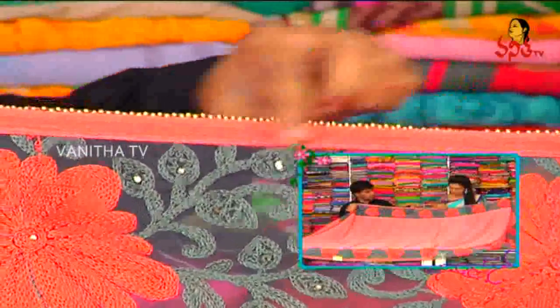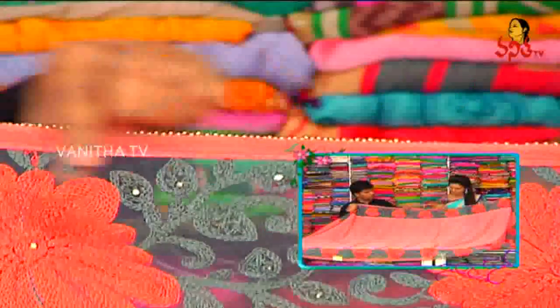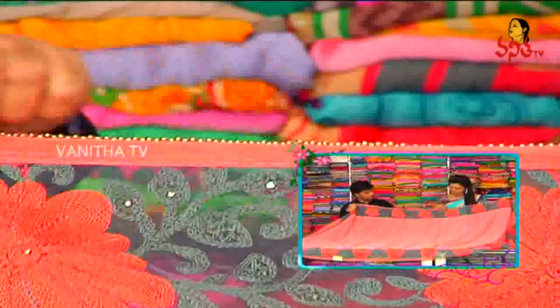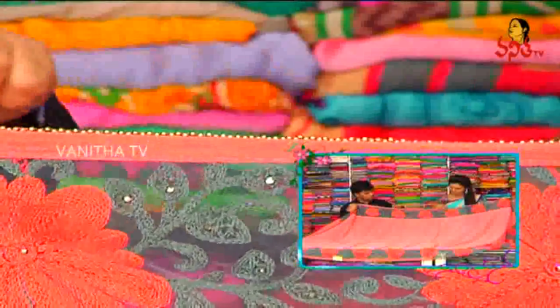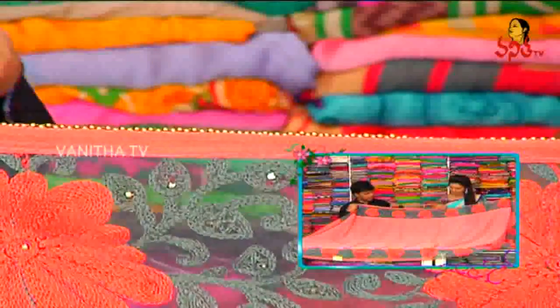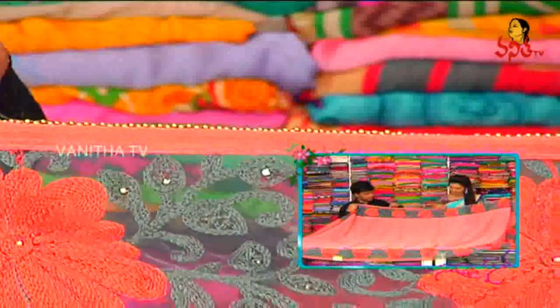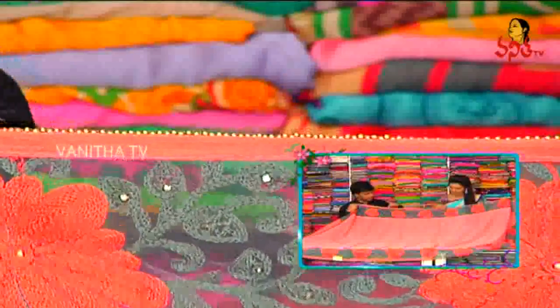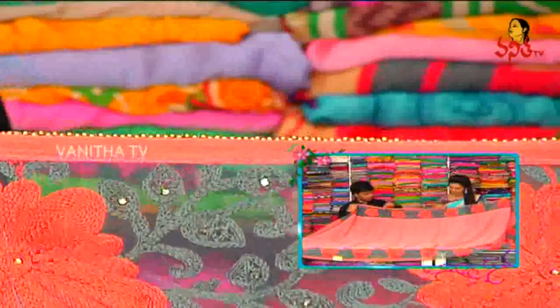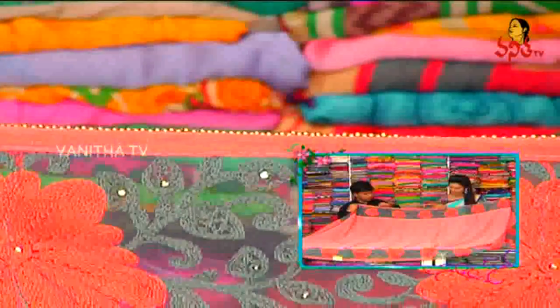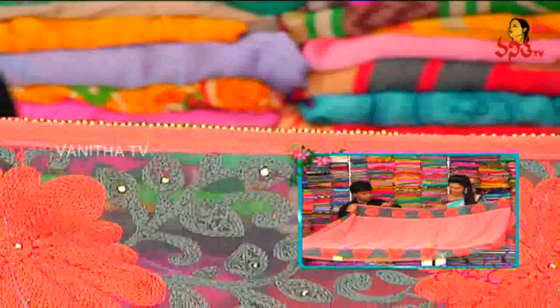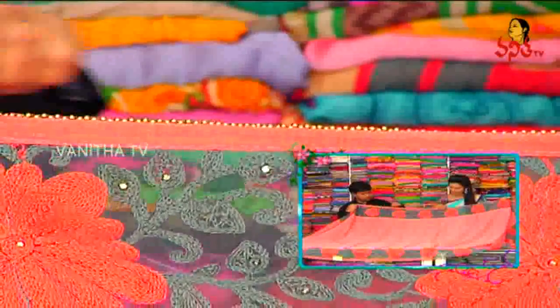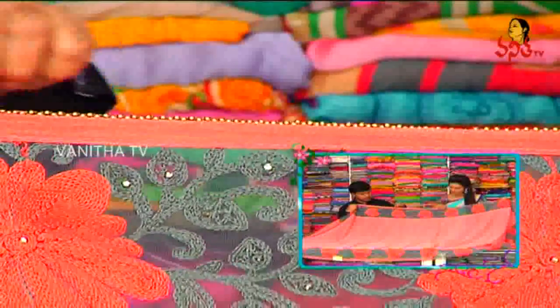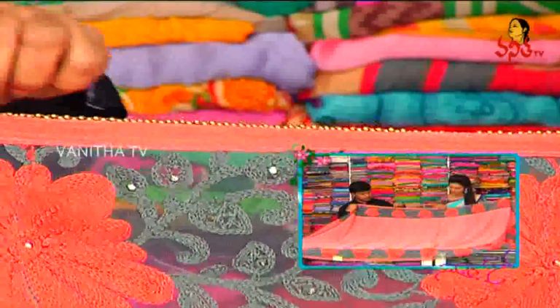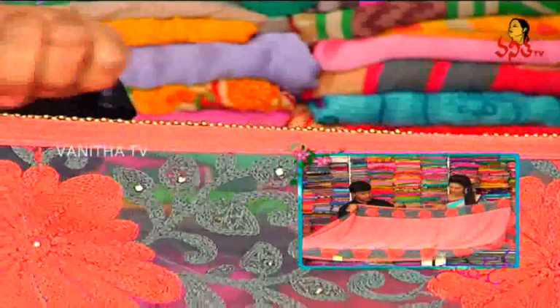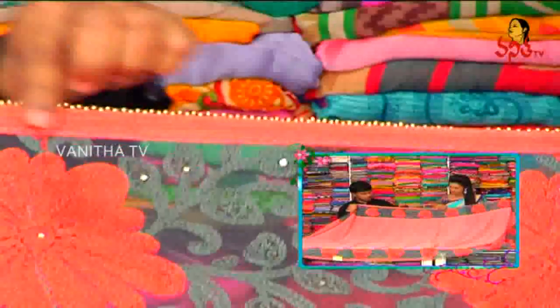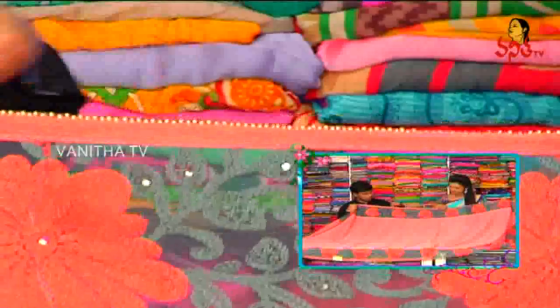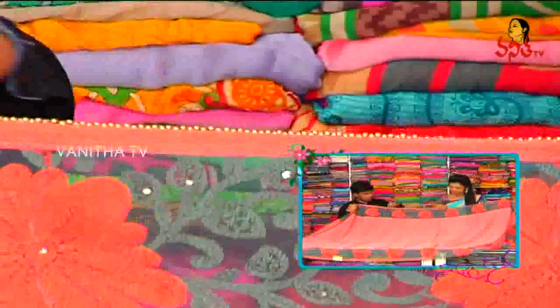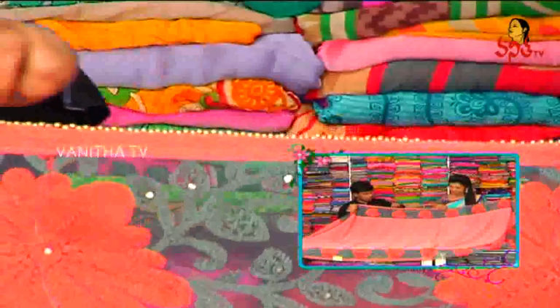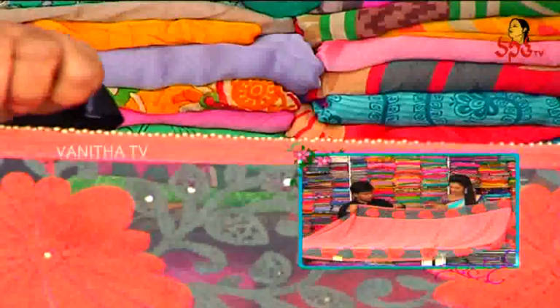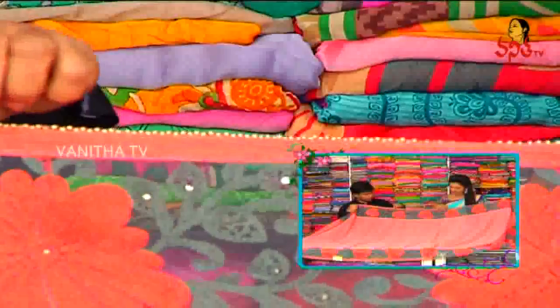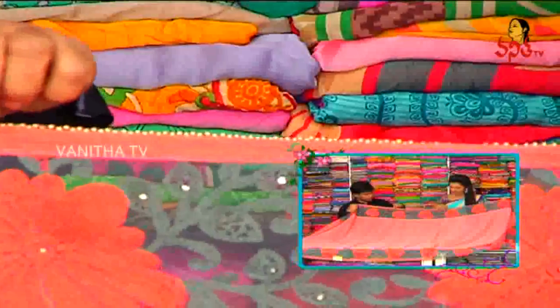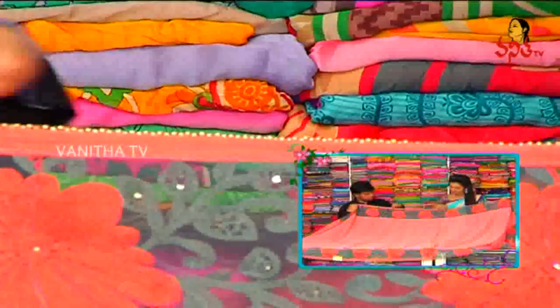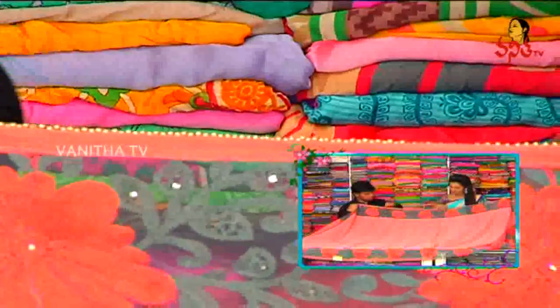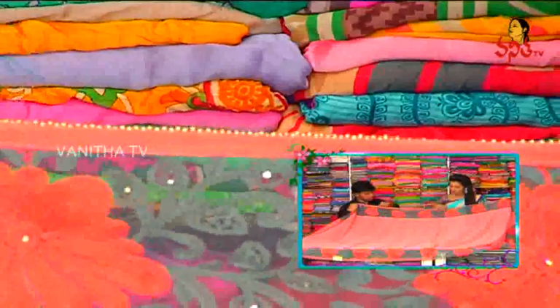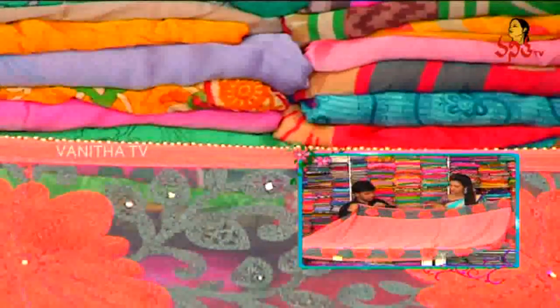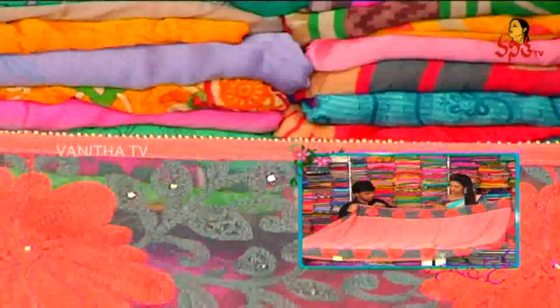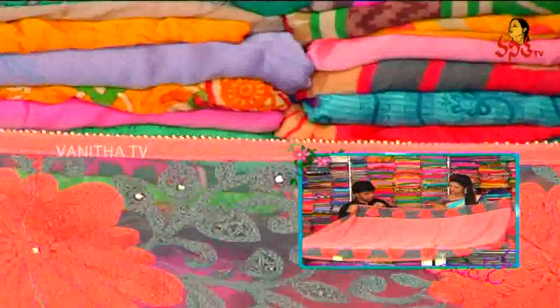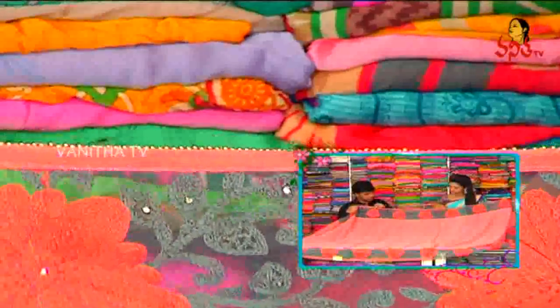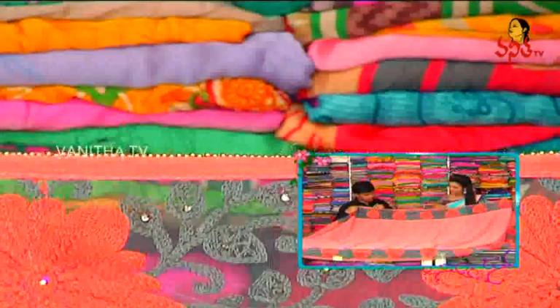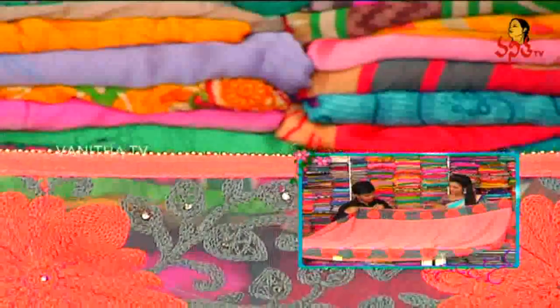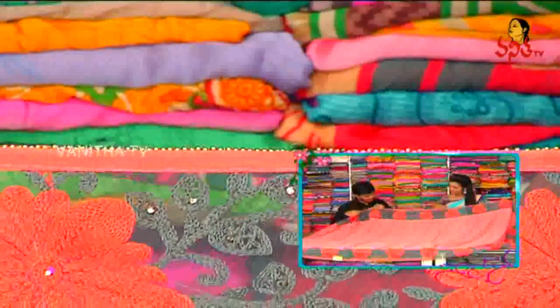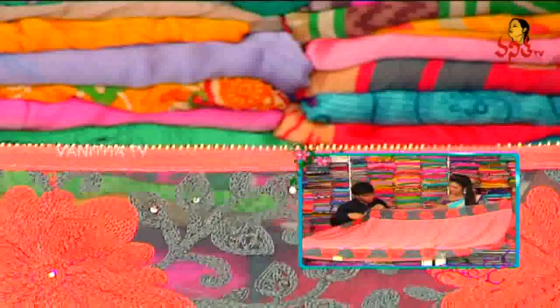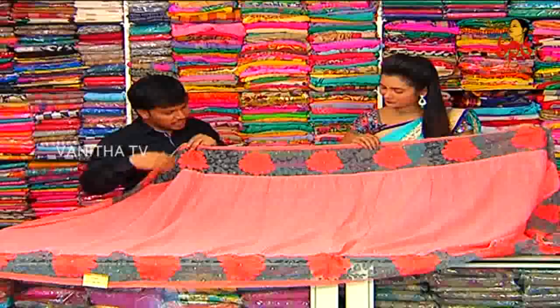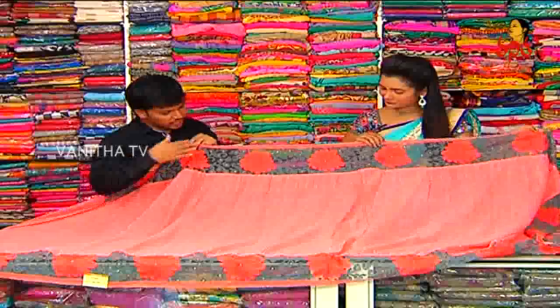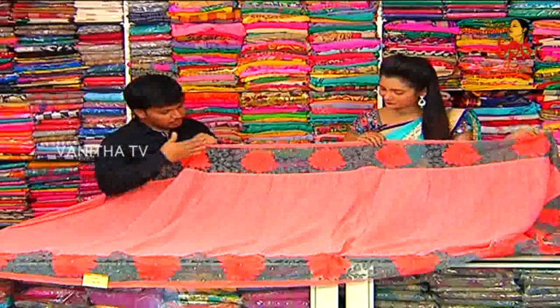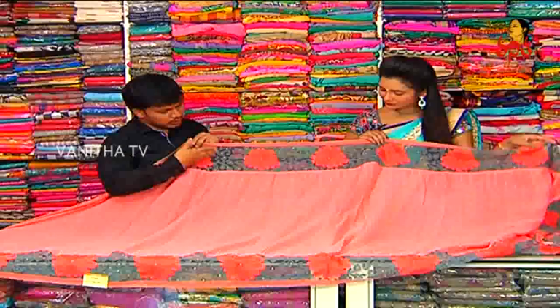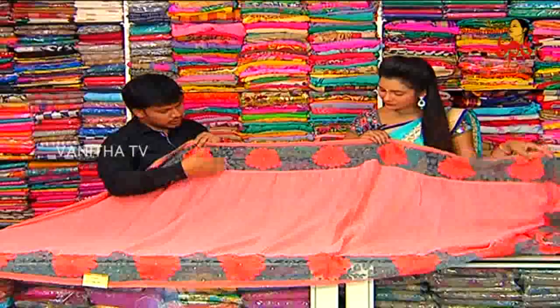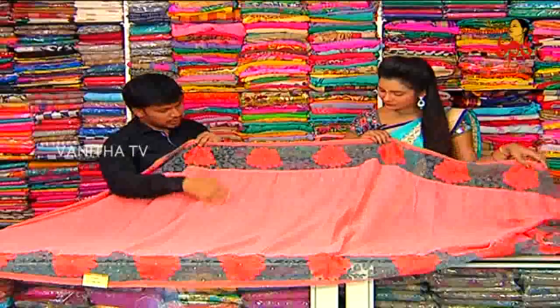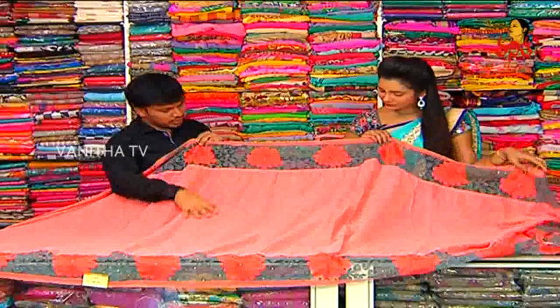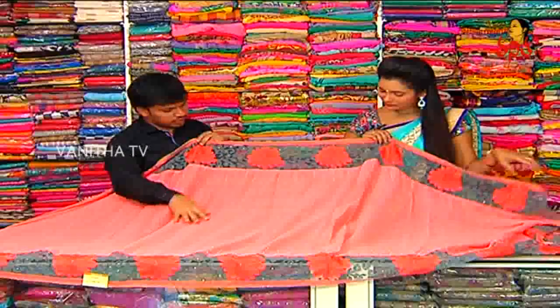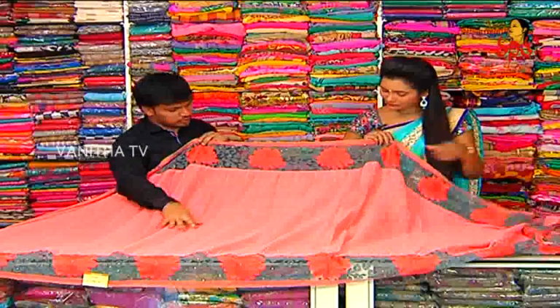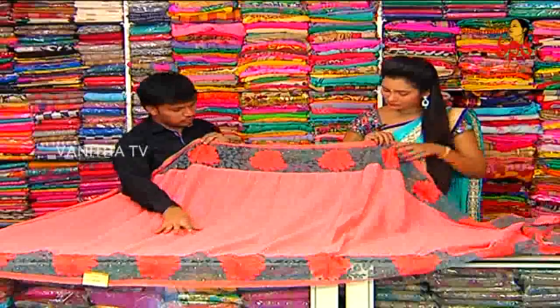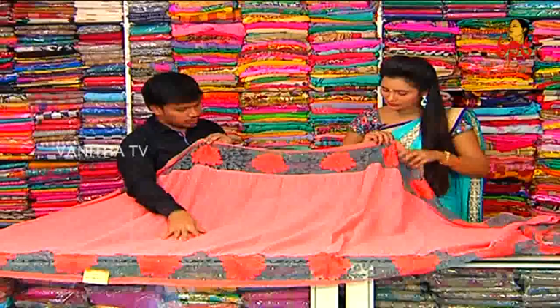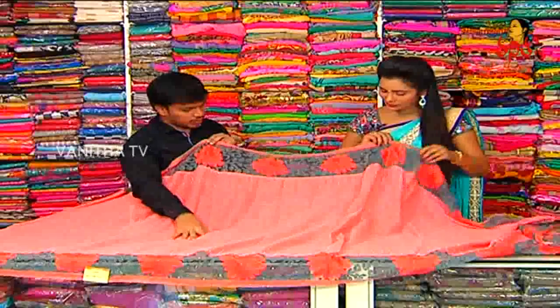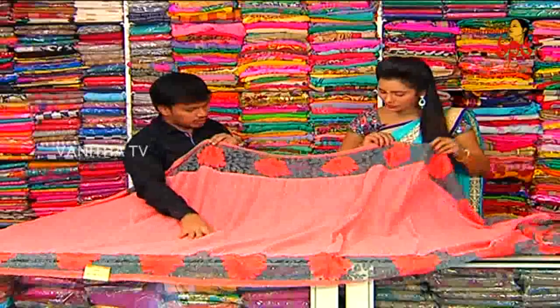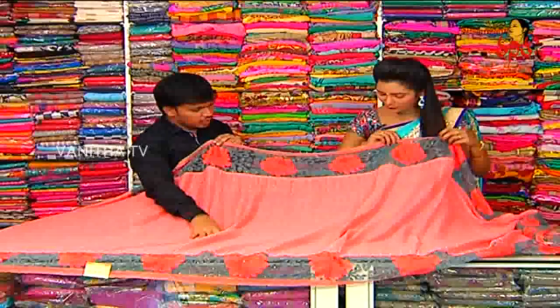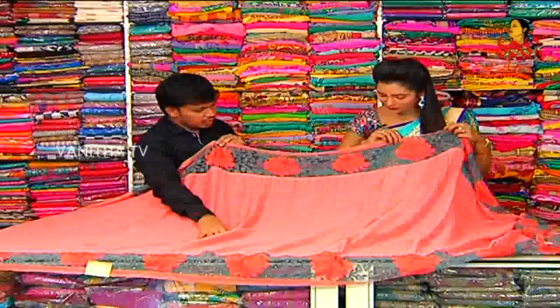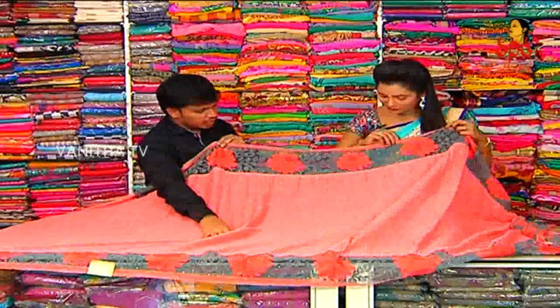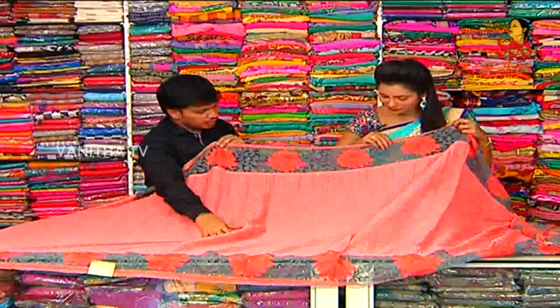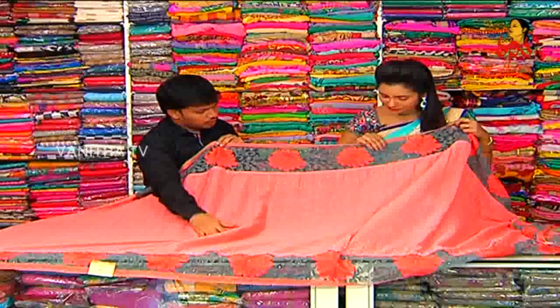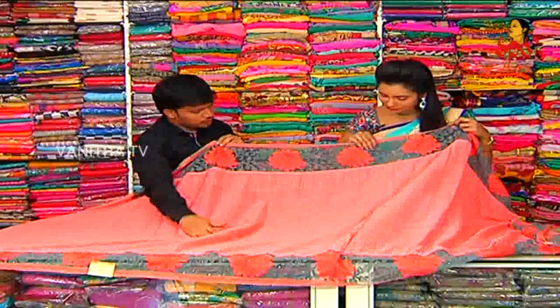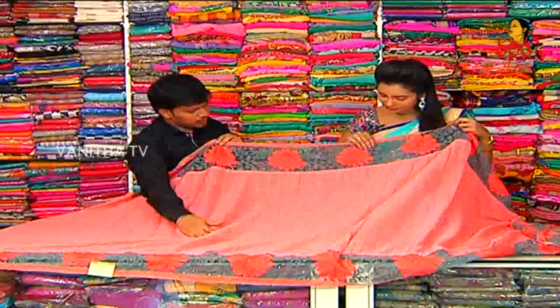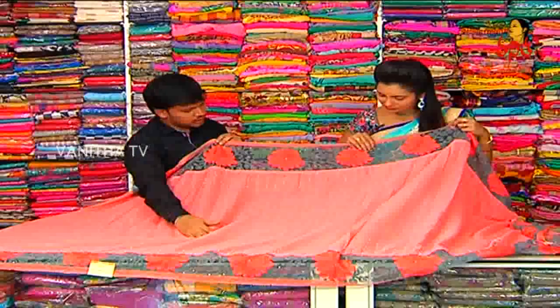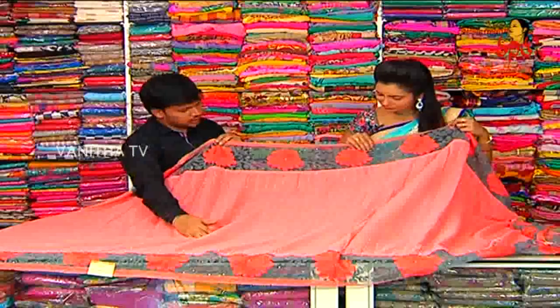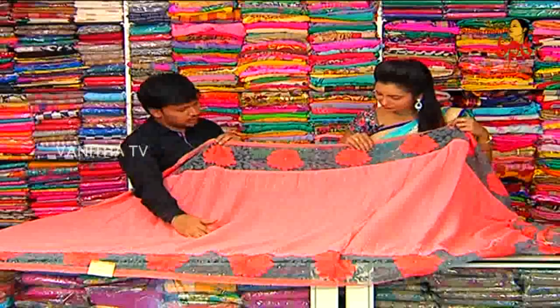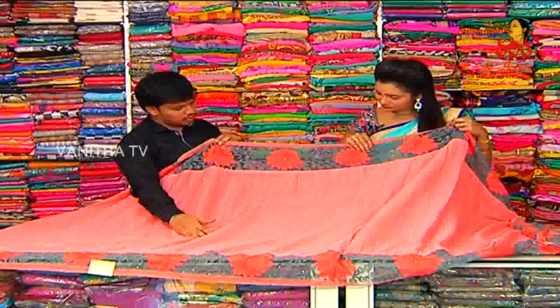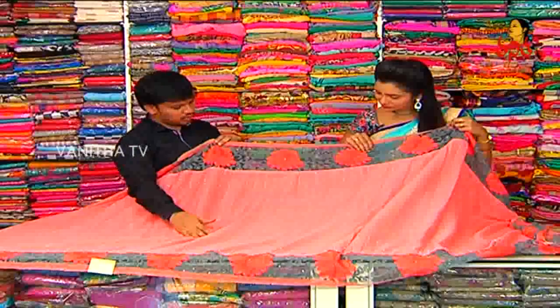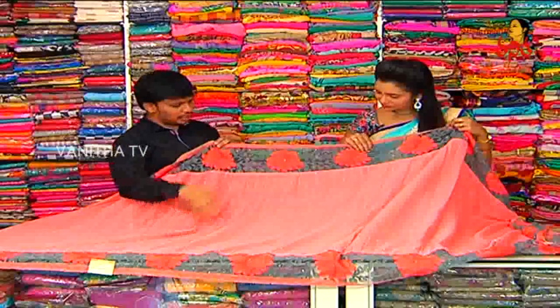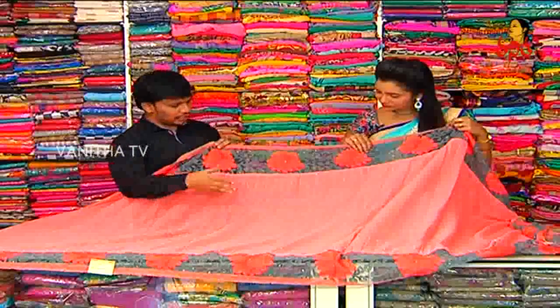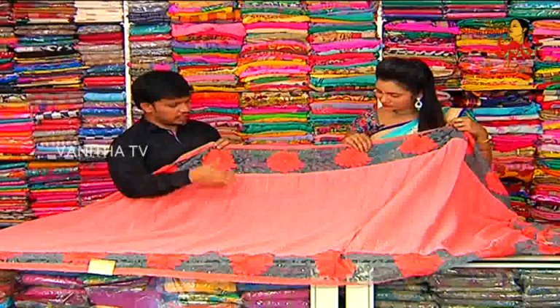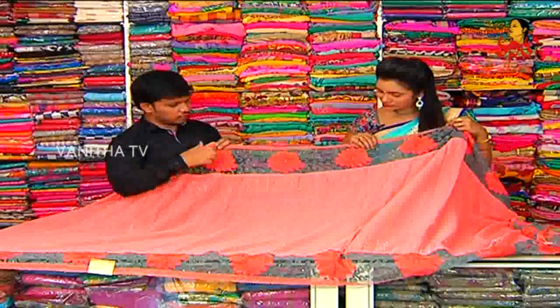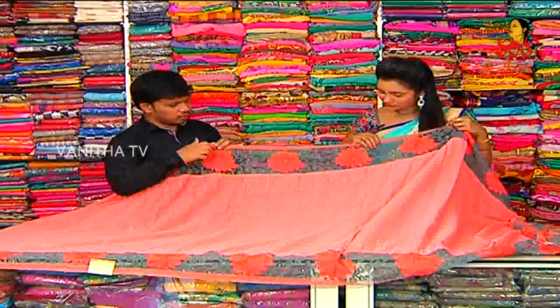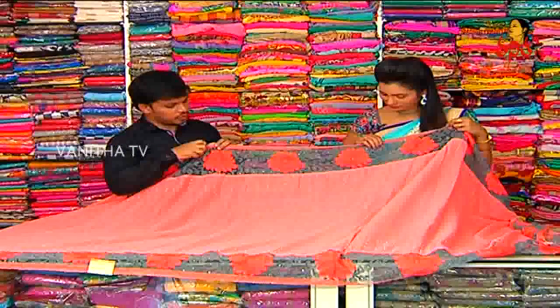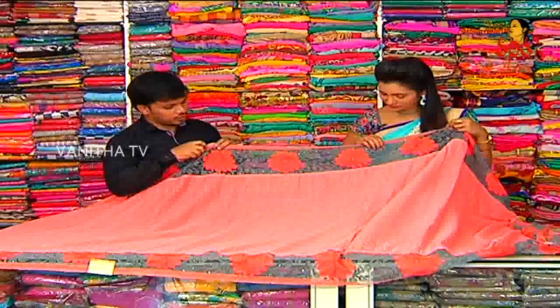Lace type of border, we have a complementary shade. We have a netted. We have a gray color combination.